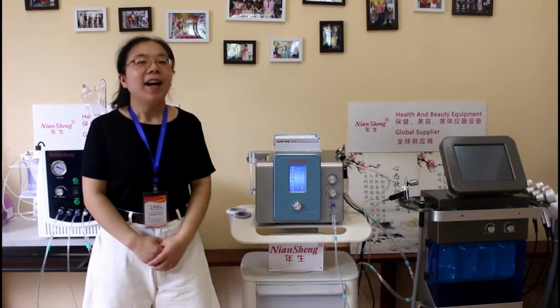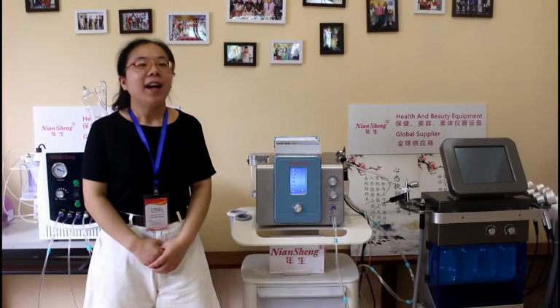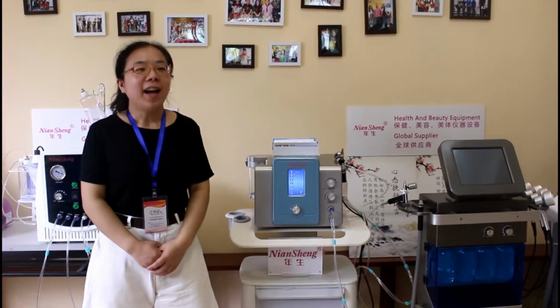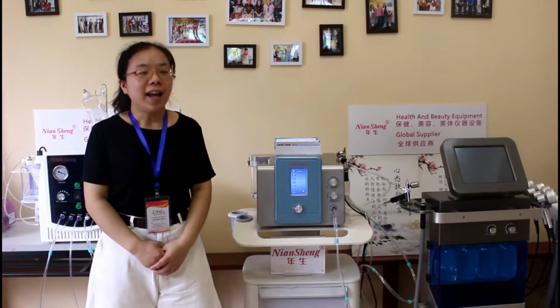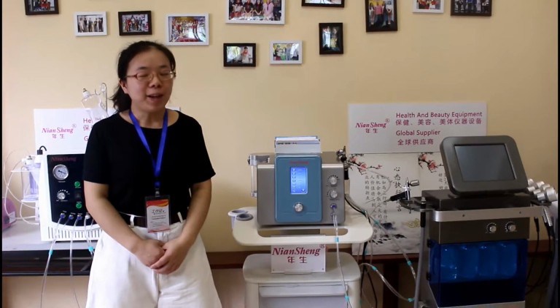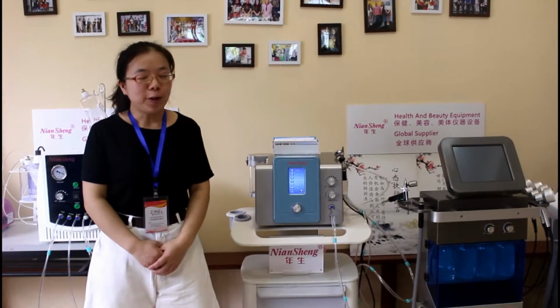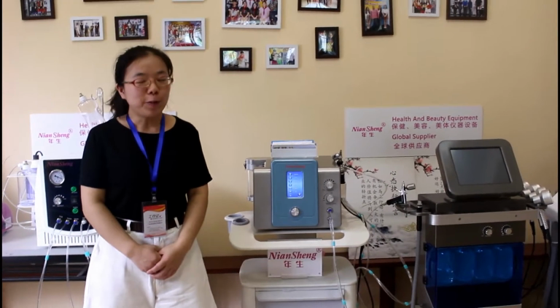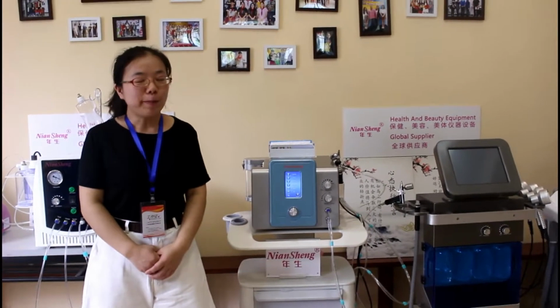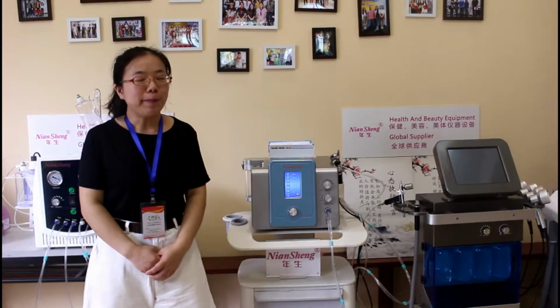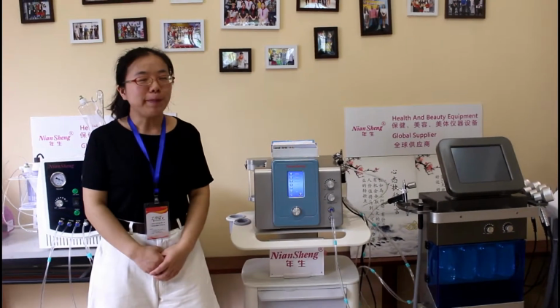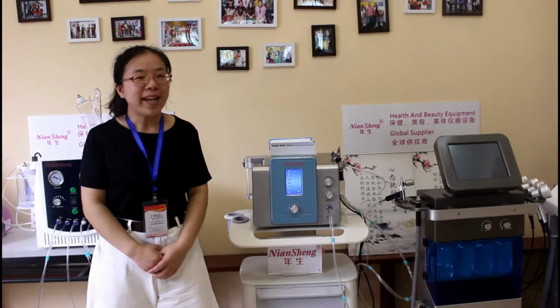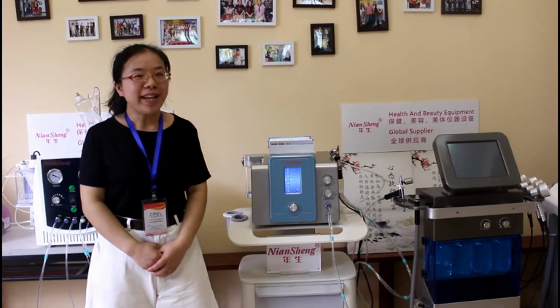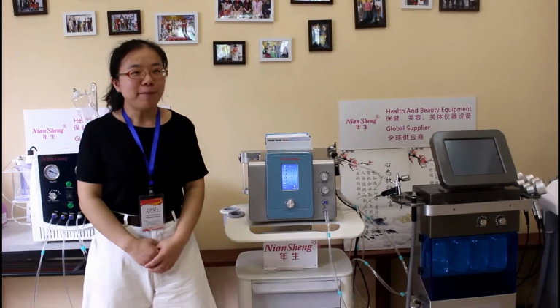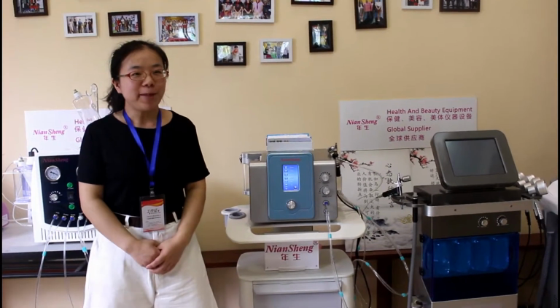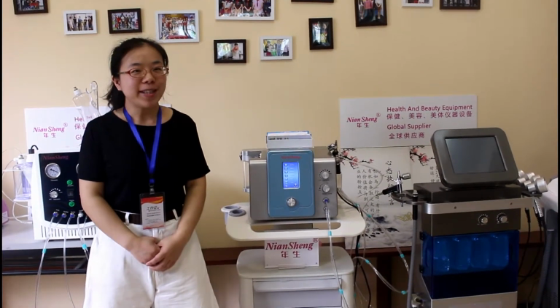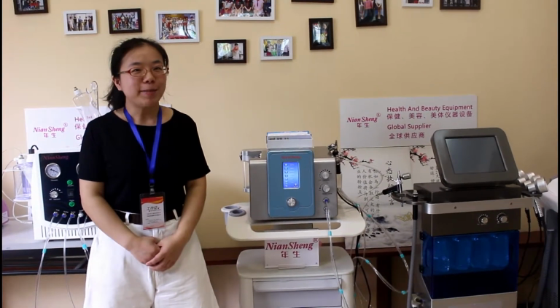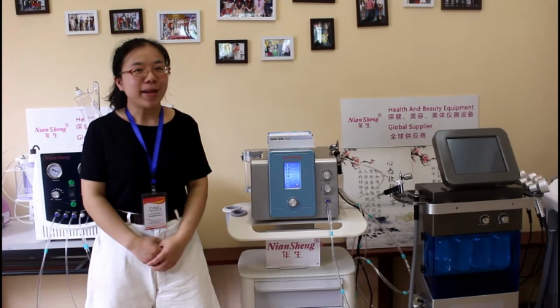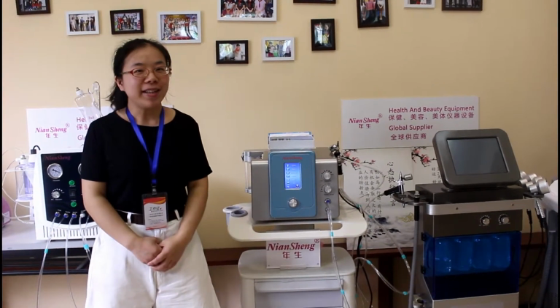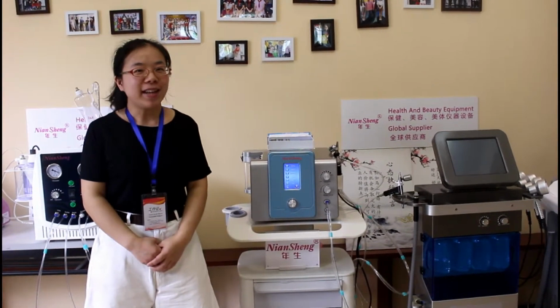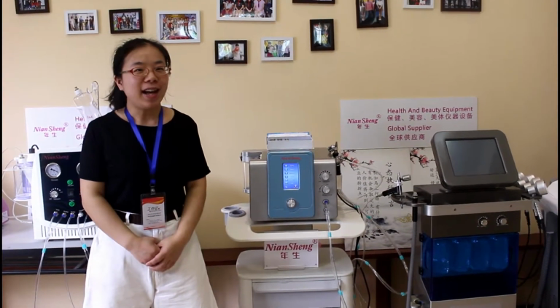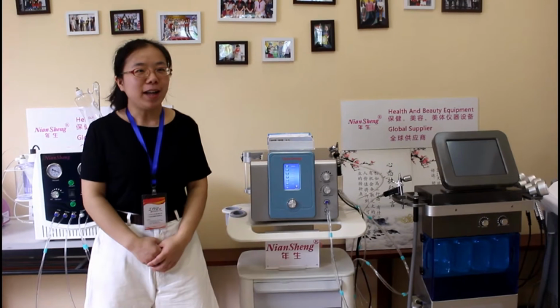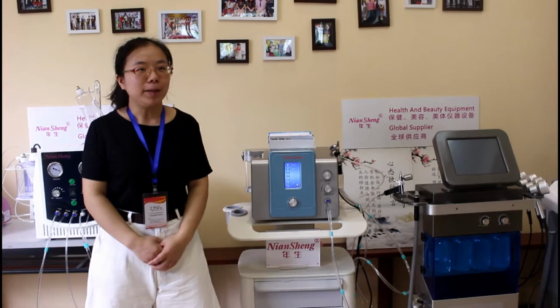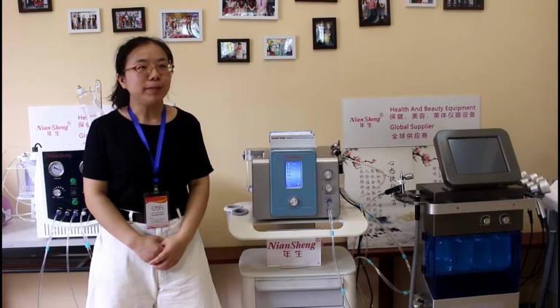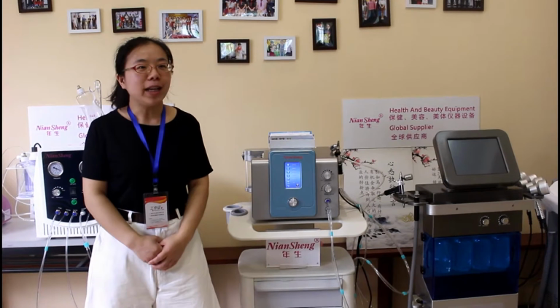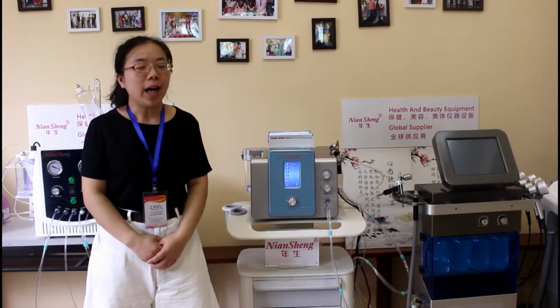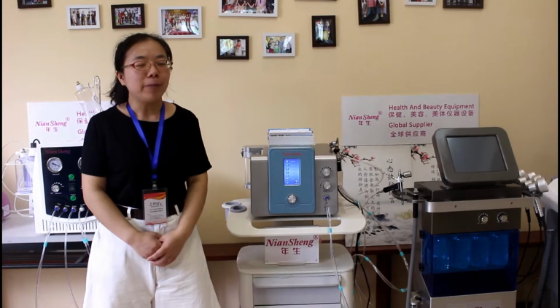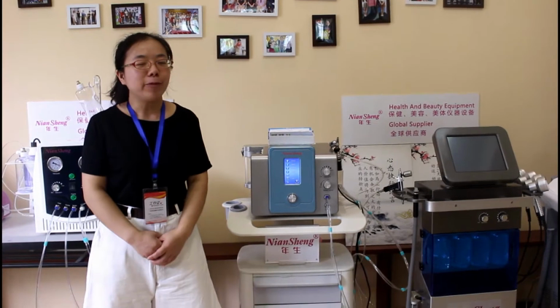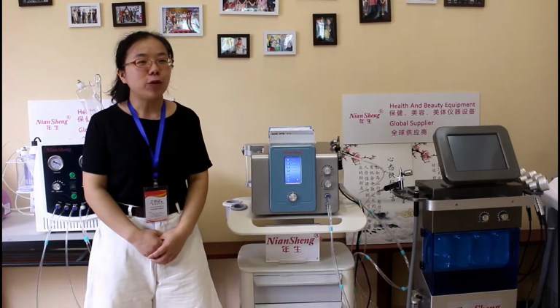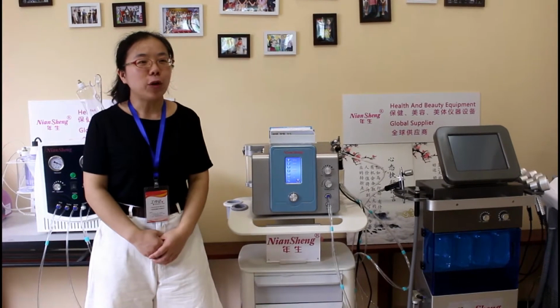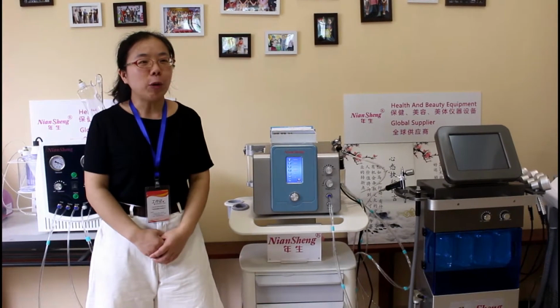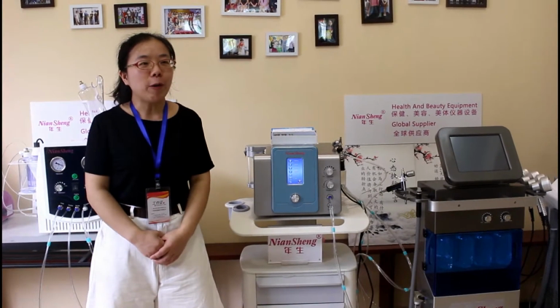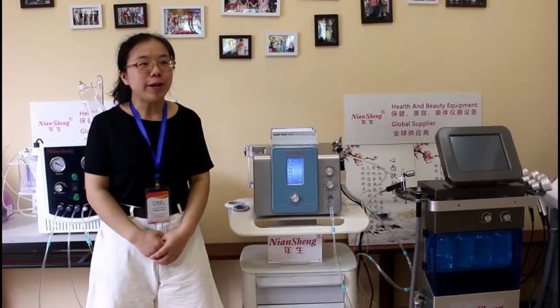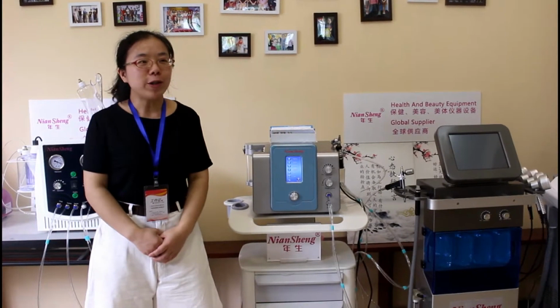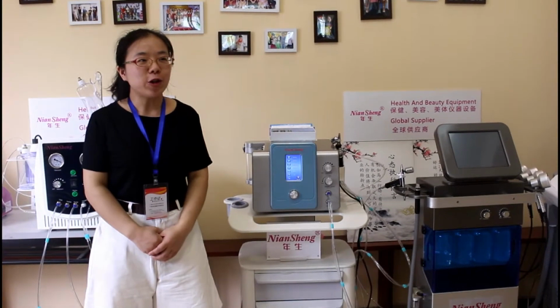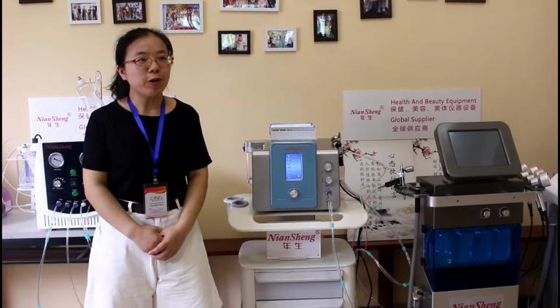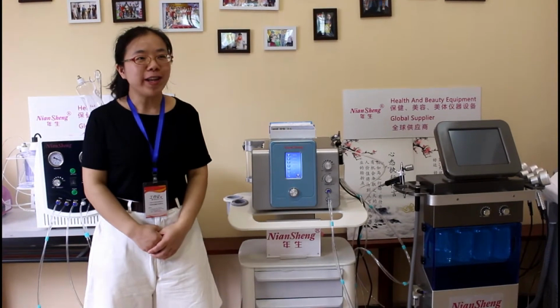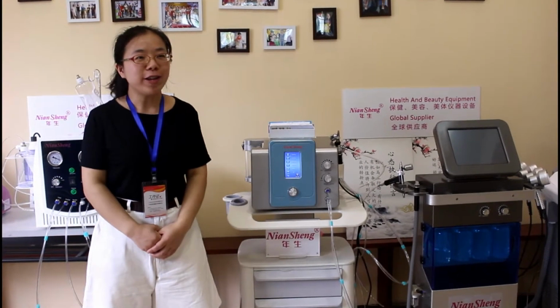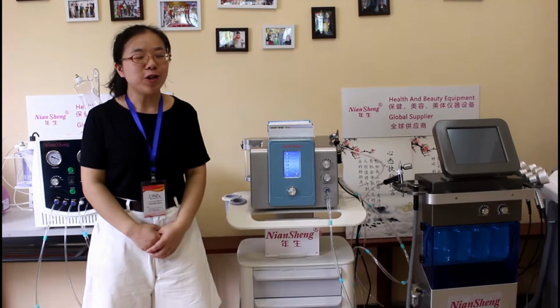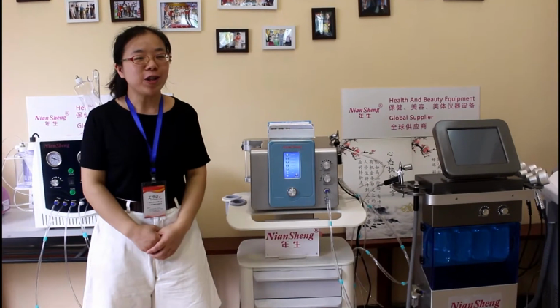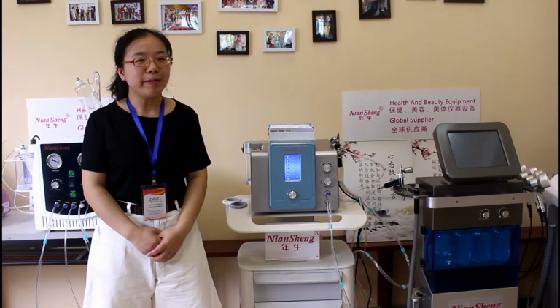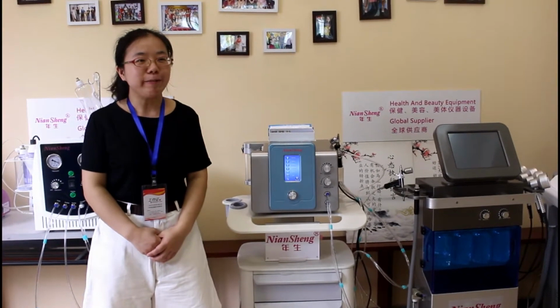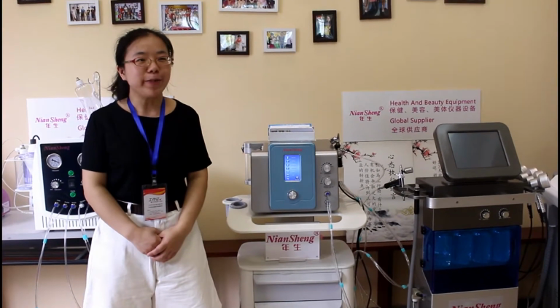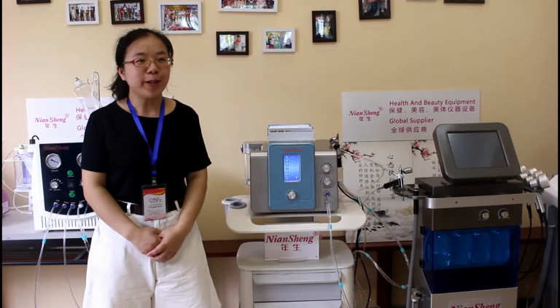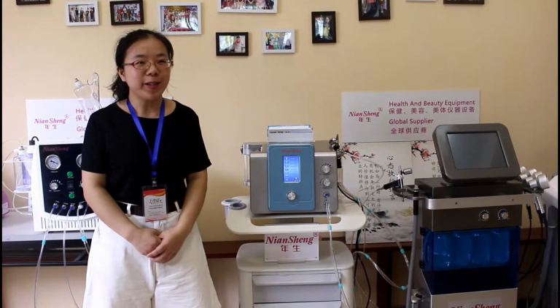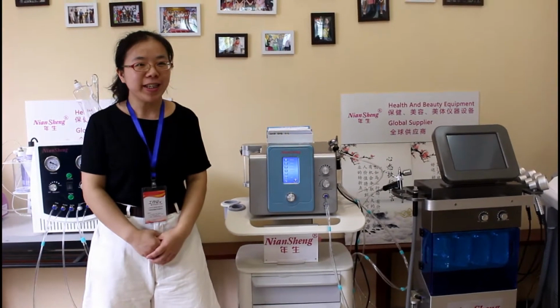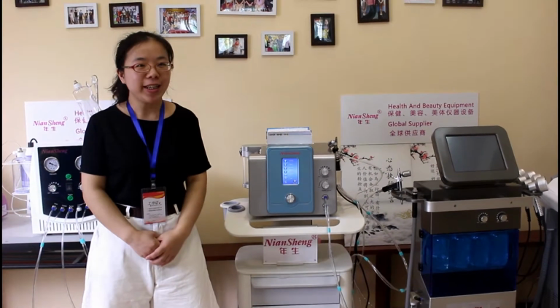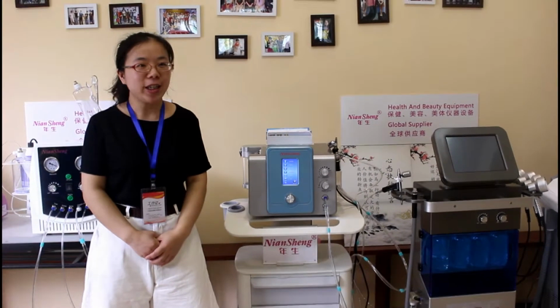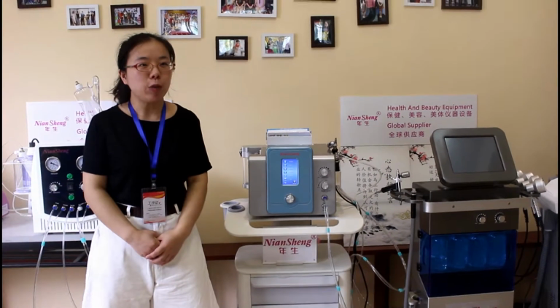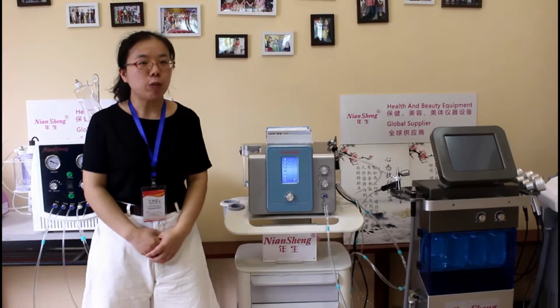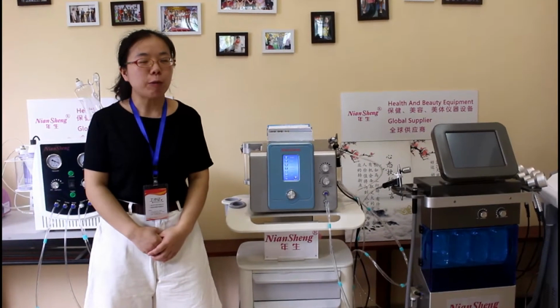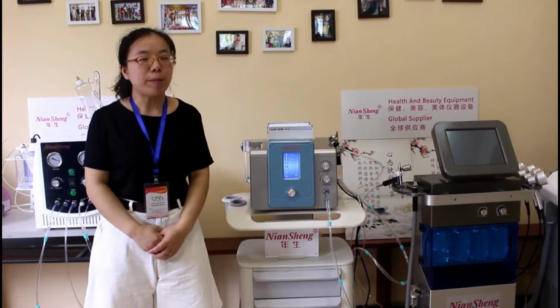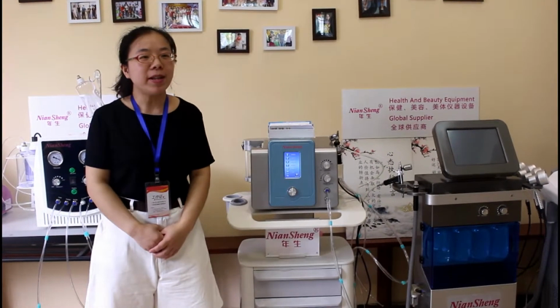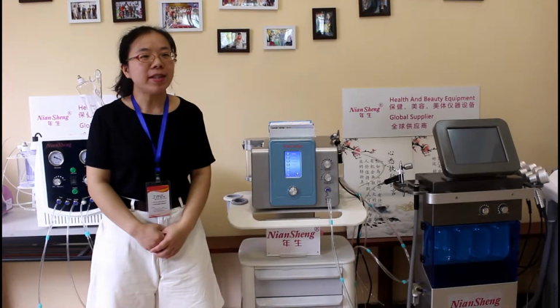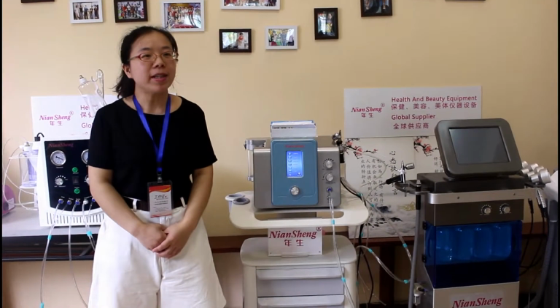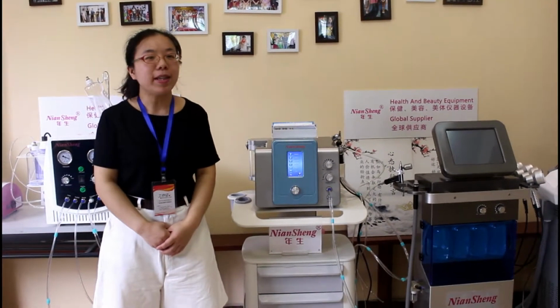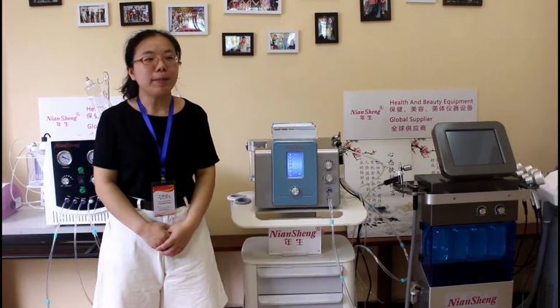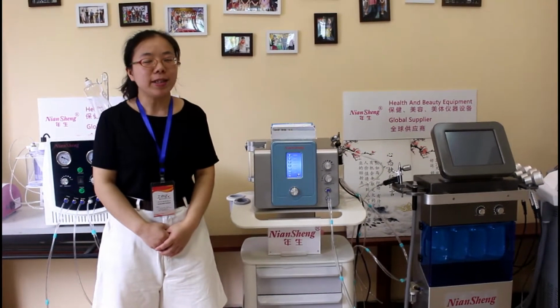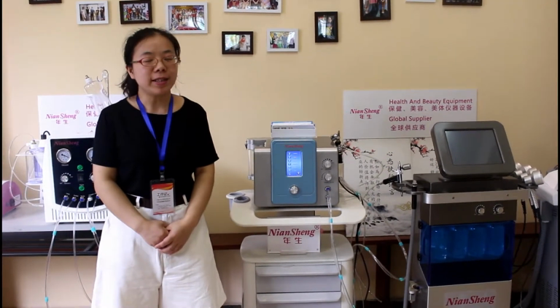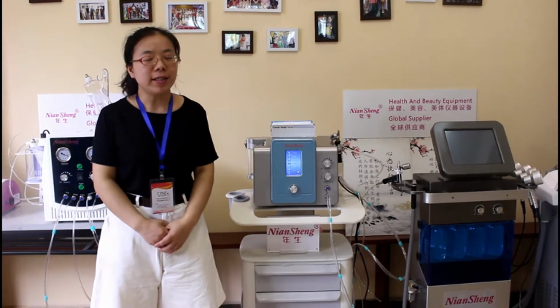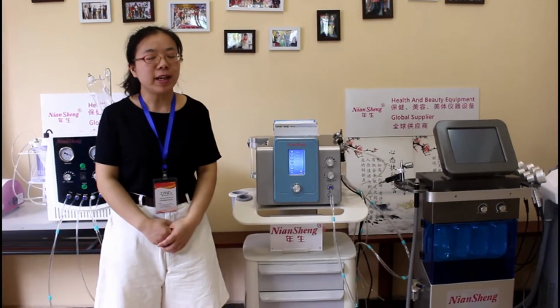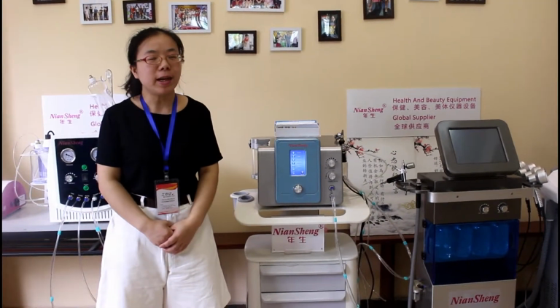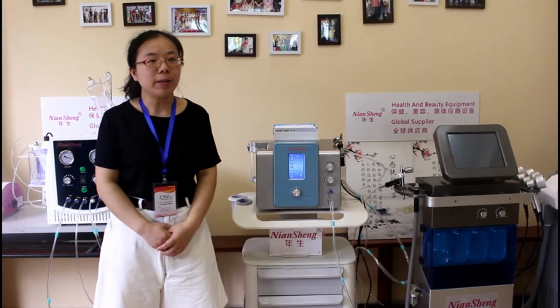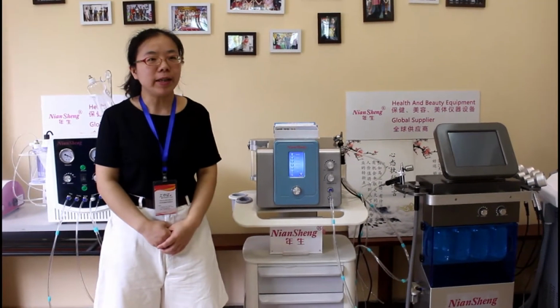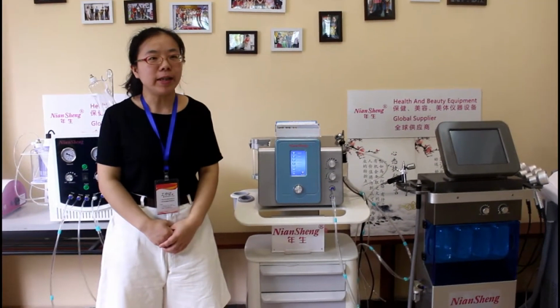Hello, my name is Mei Kang. I am from Guangzhou Nien-sheng Beauty Equipment company.